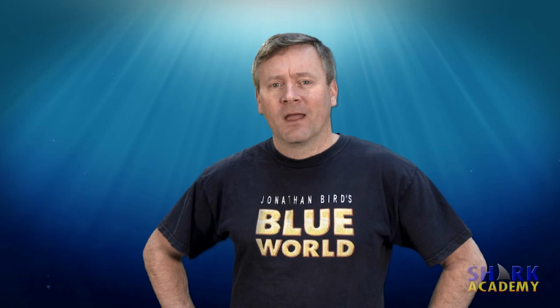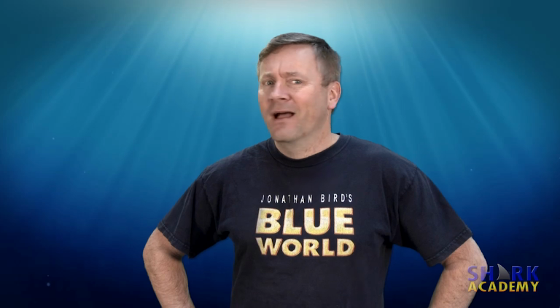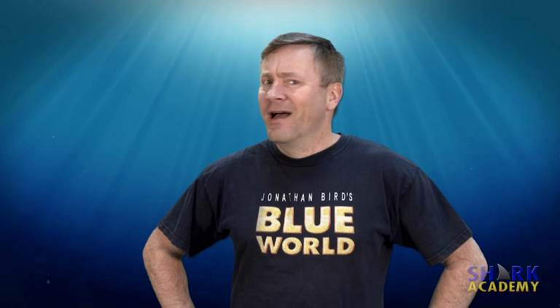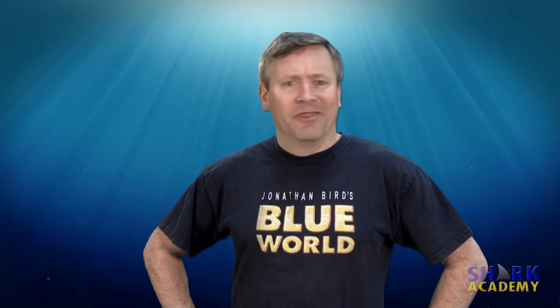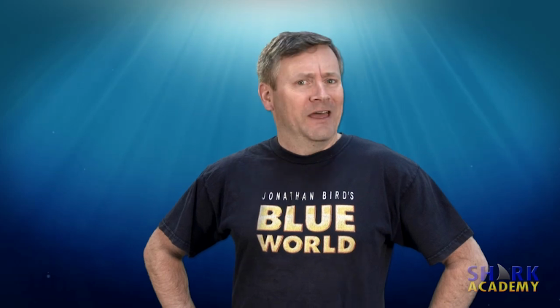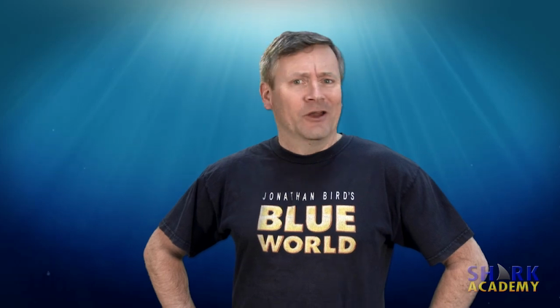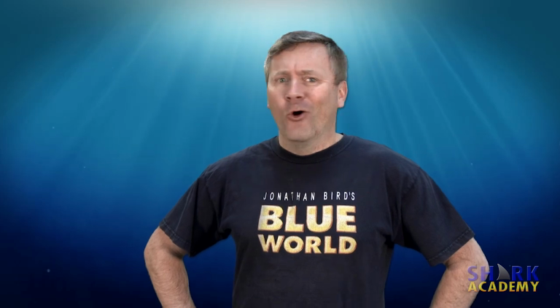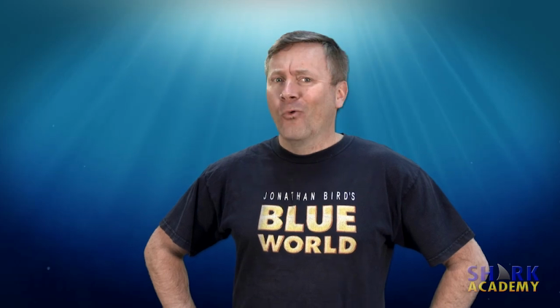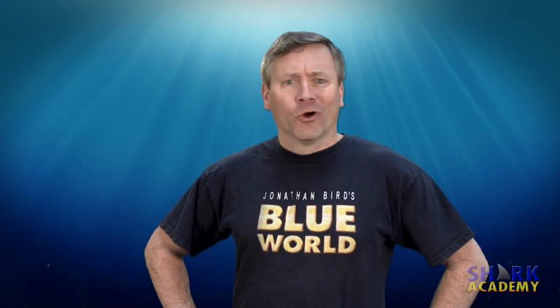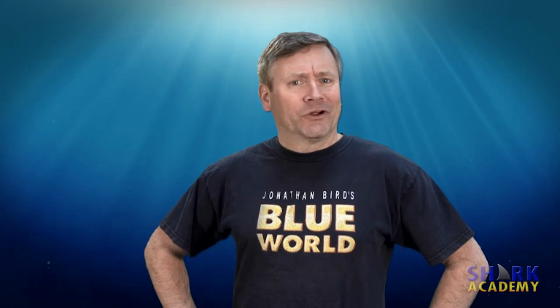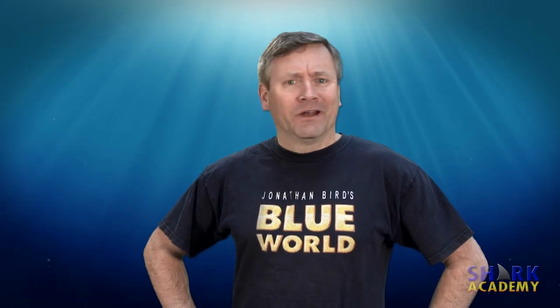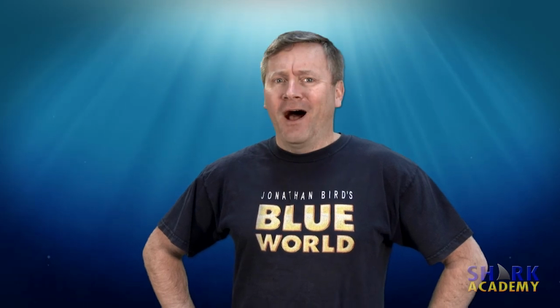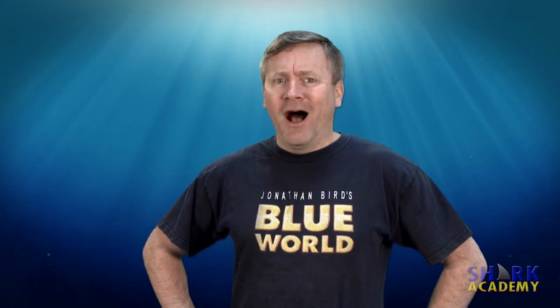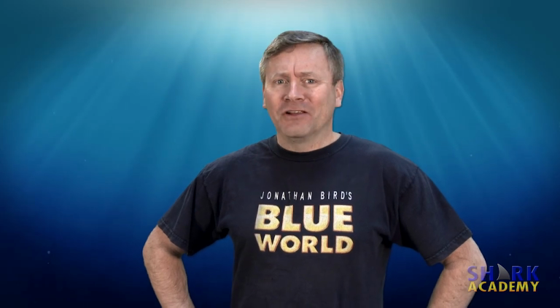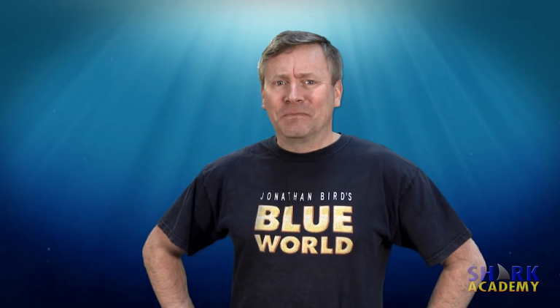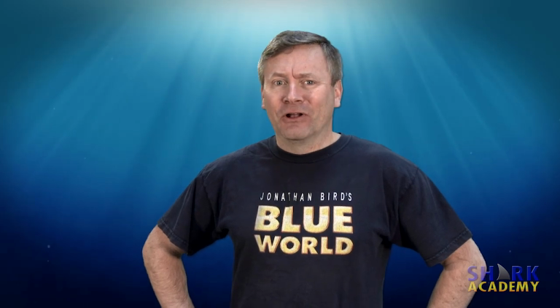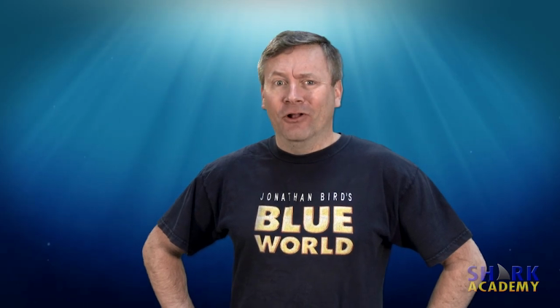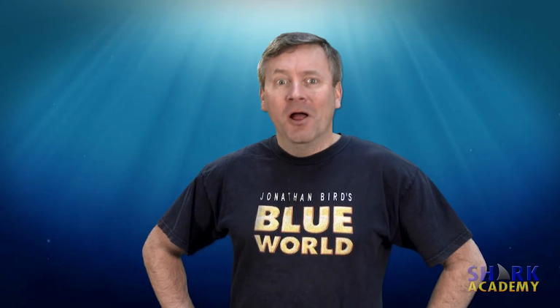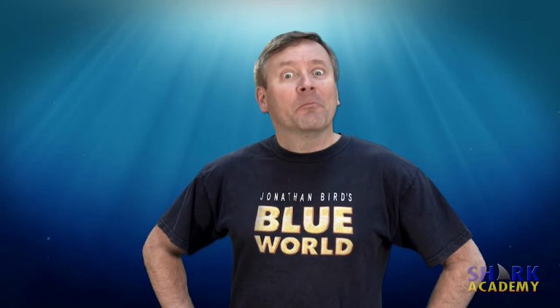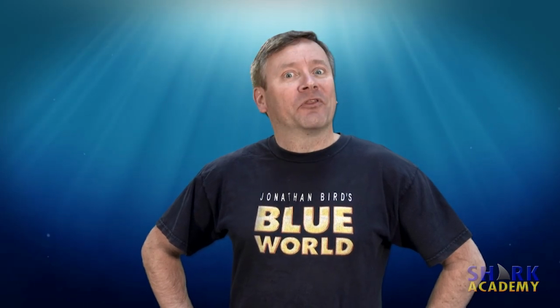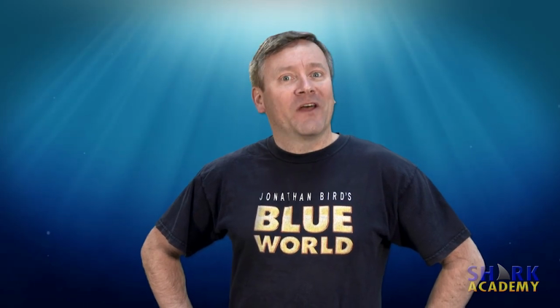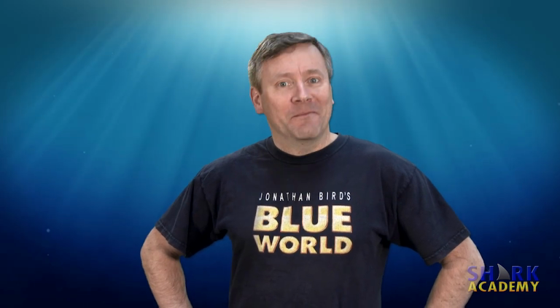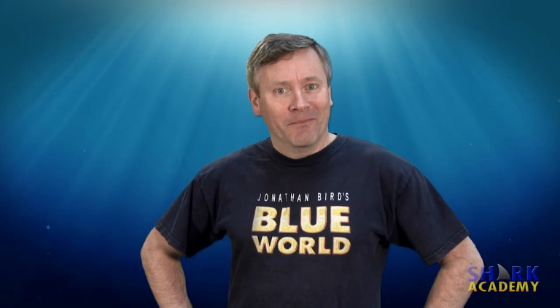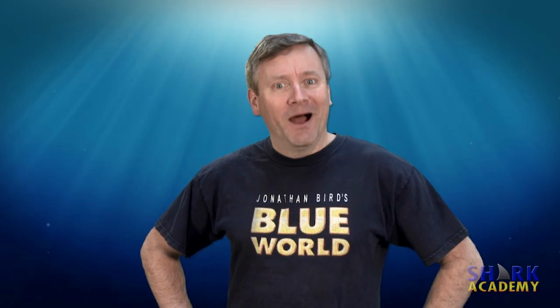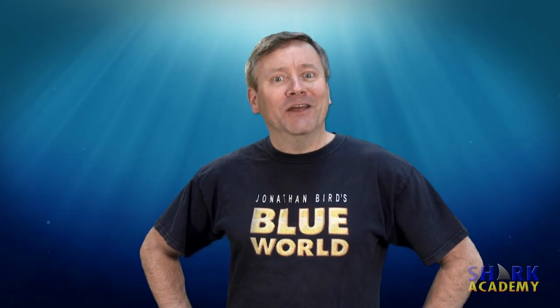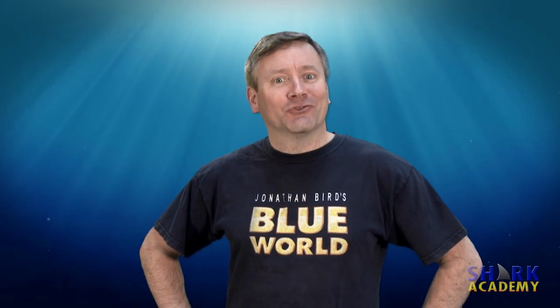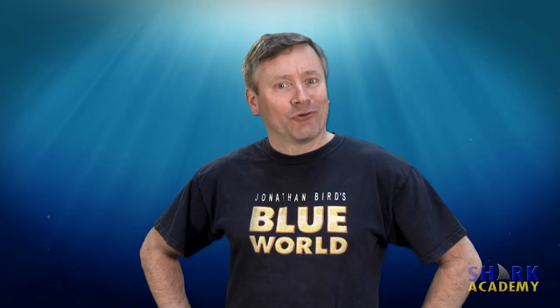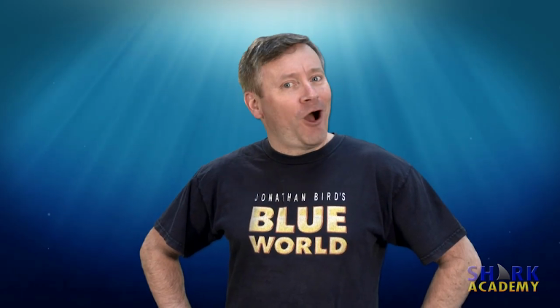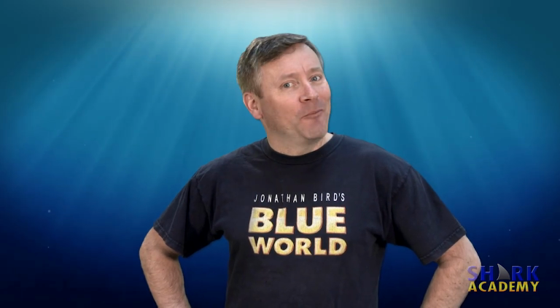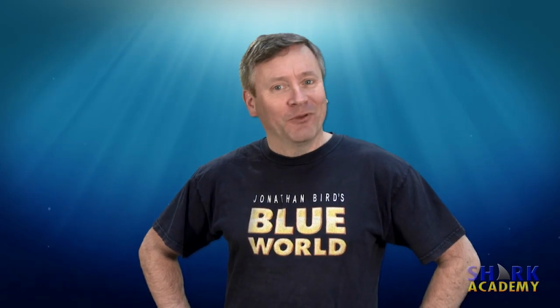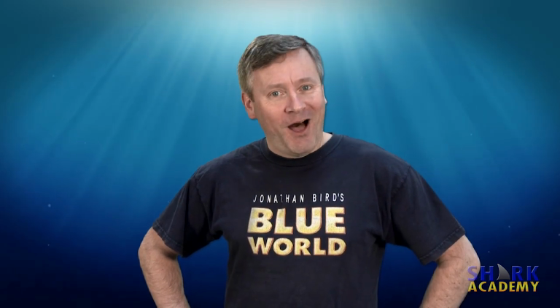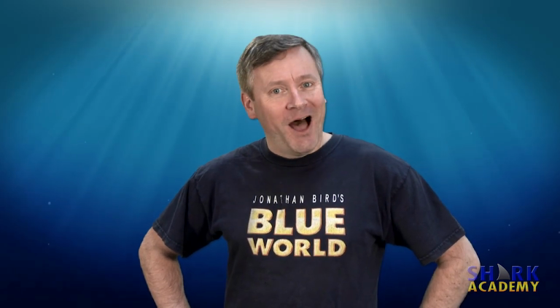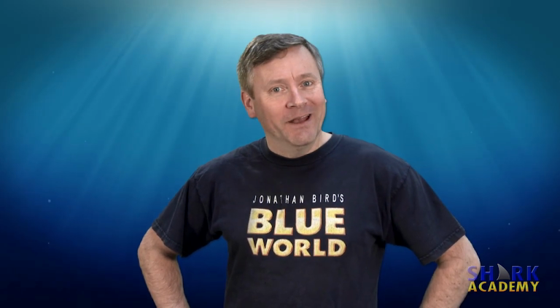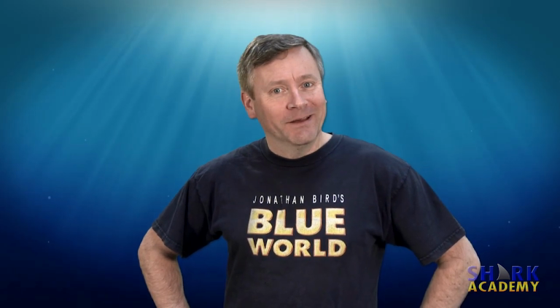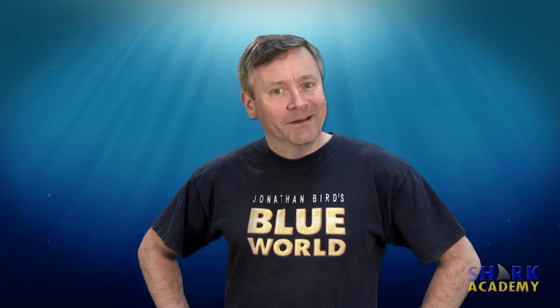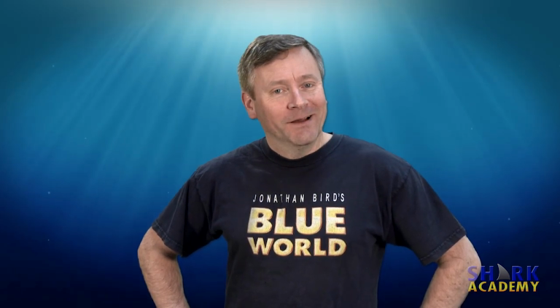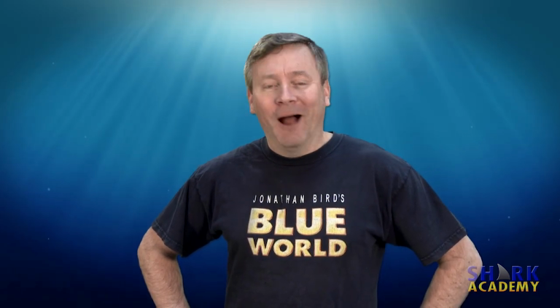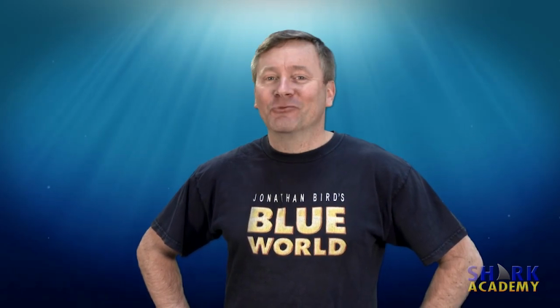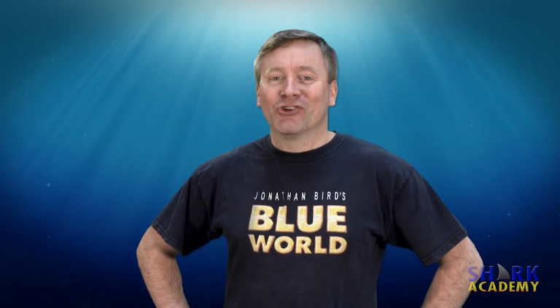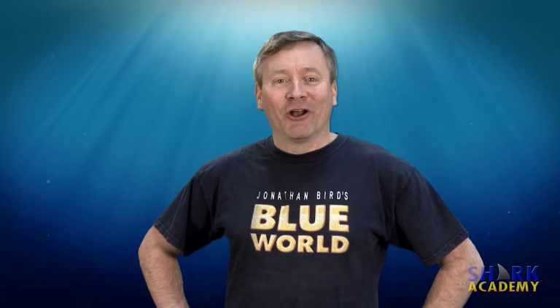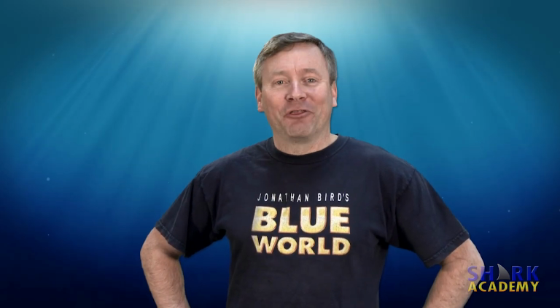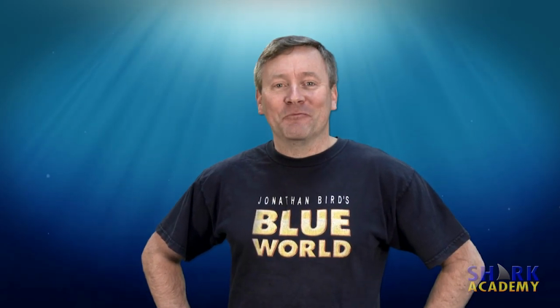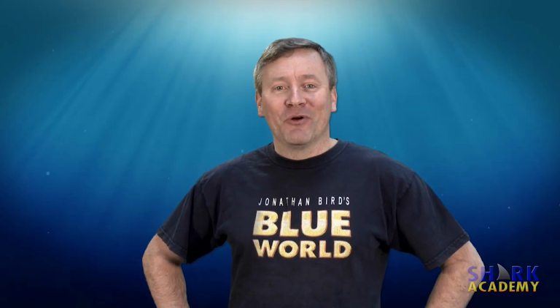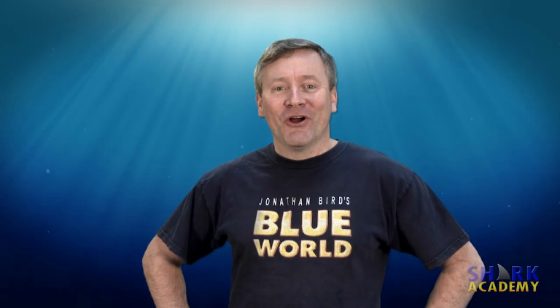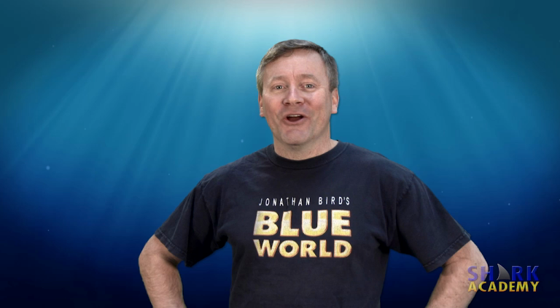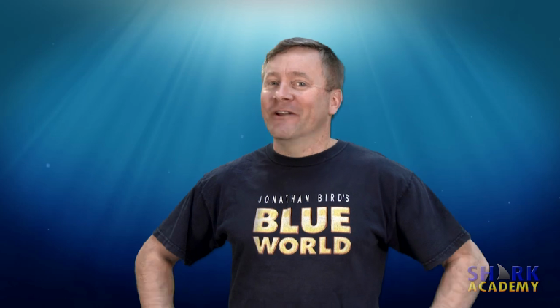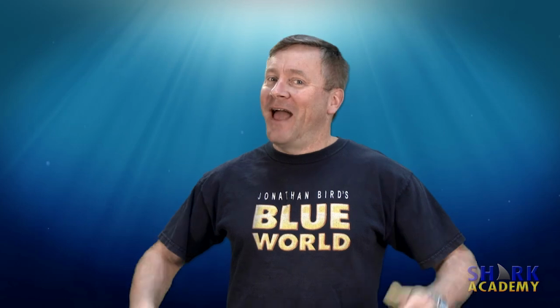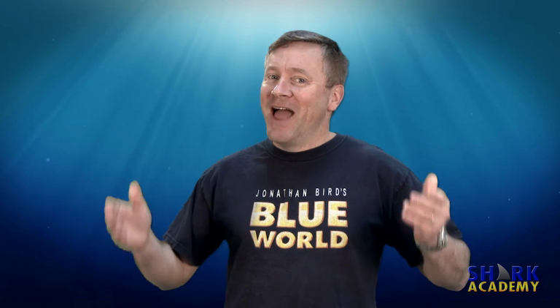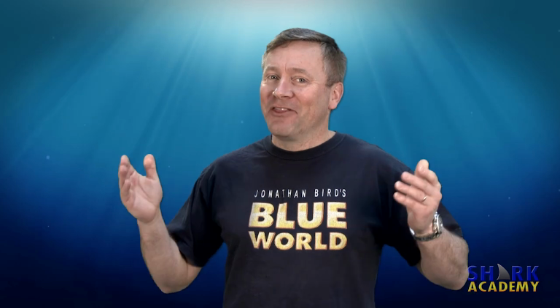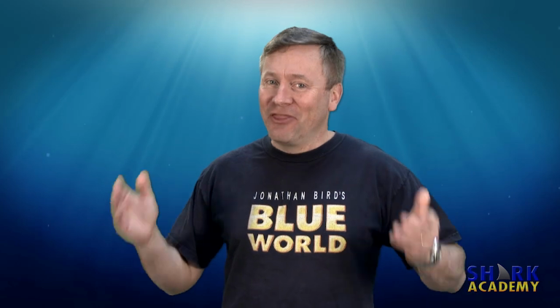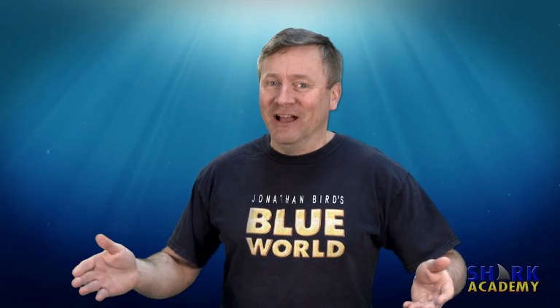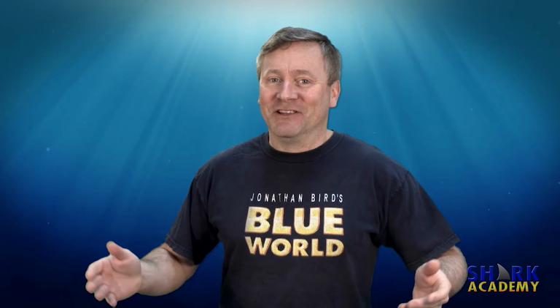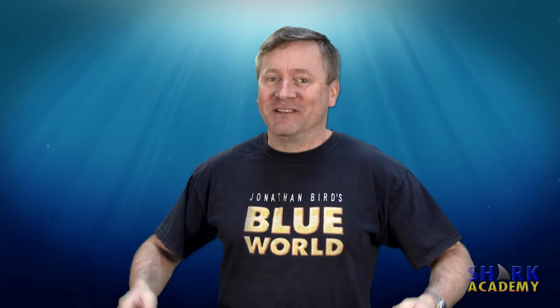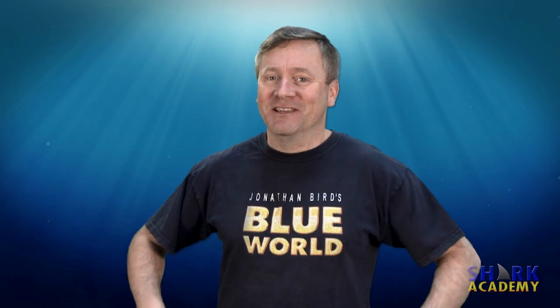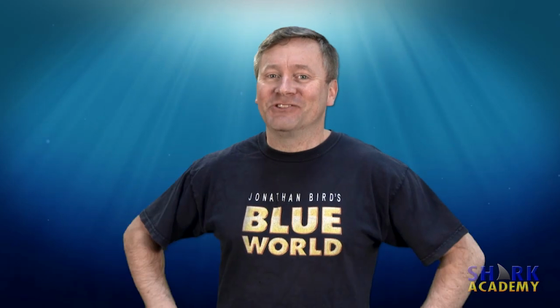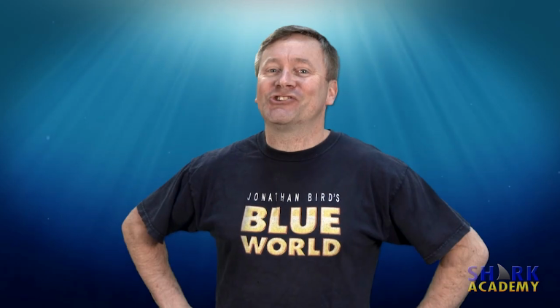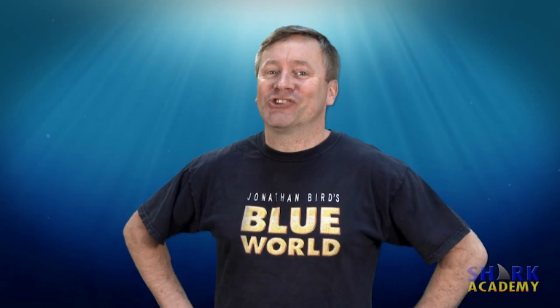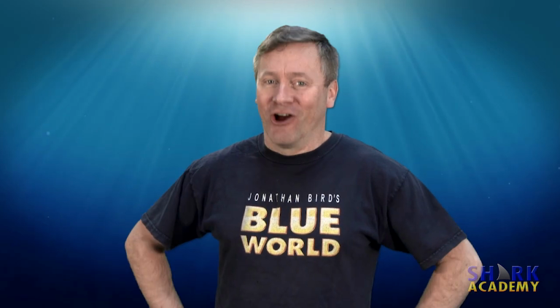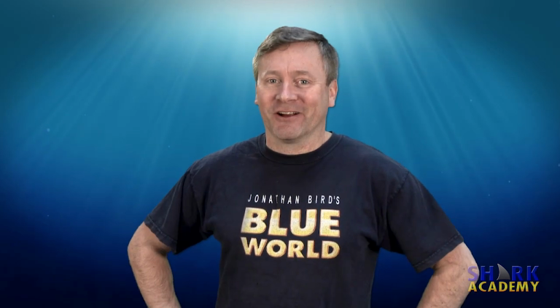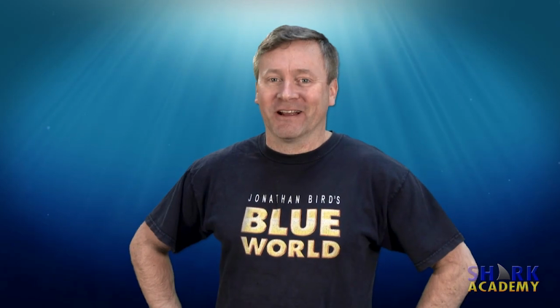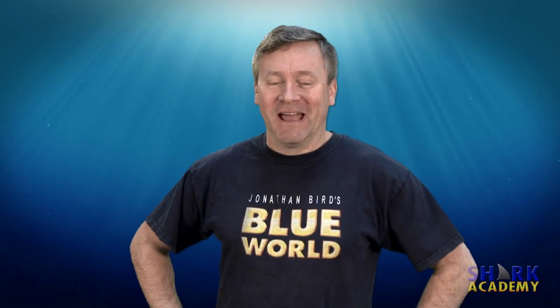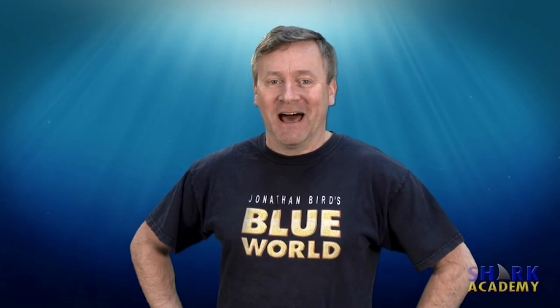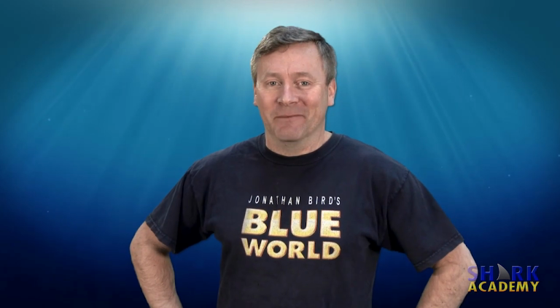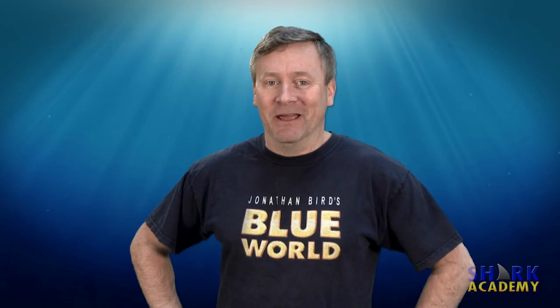They don't work in a hospital, but they might draw blood. I'm Jonathan Bird, and this is Shark Academy.